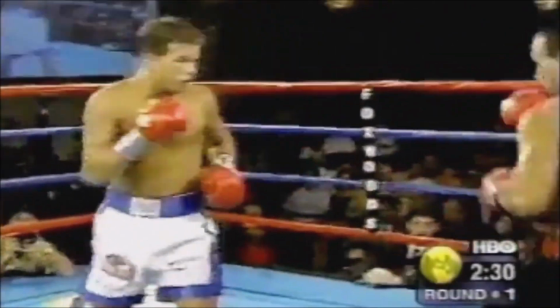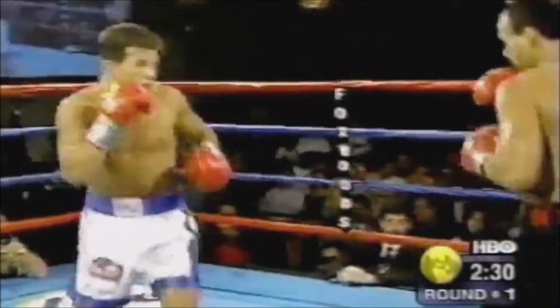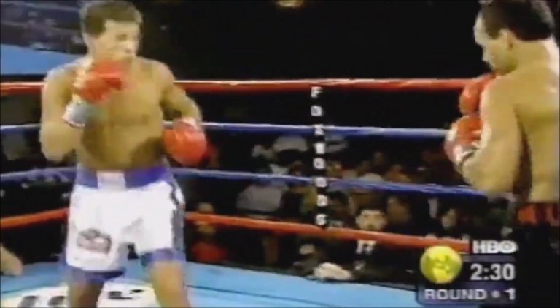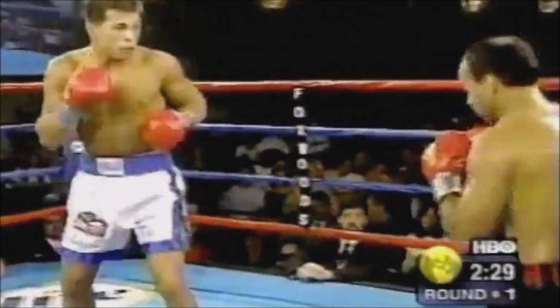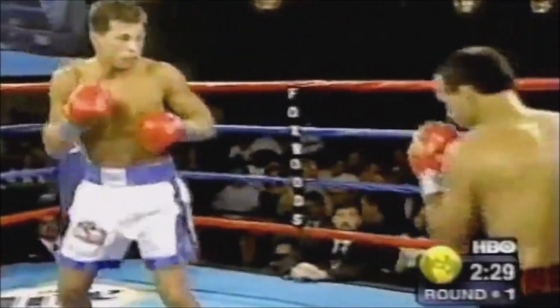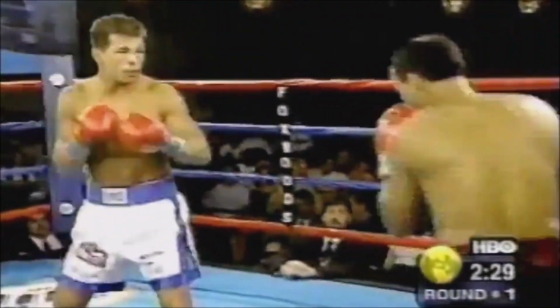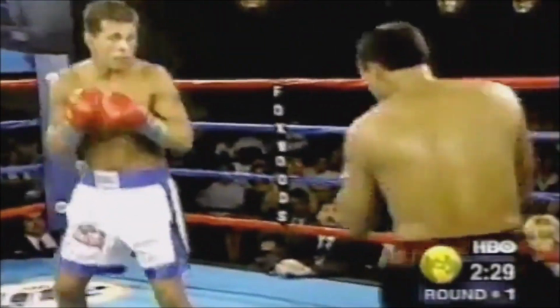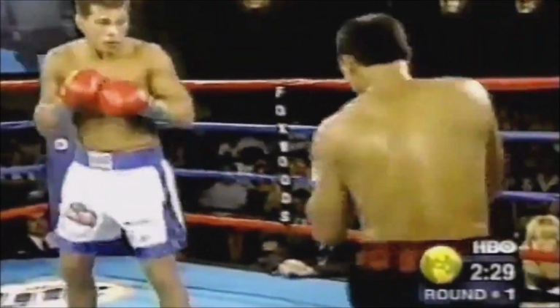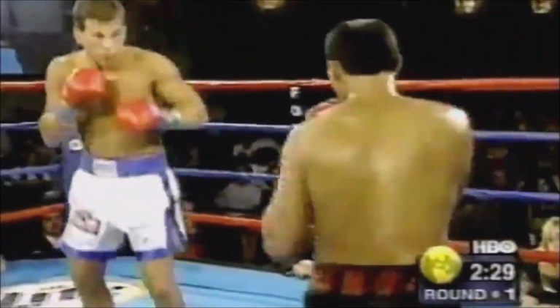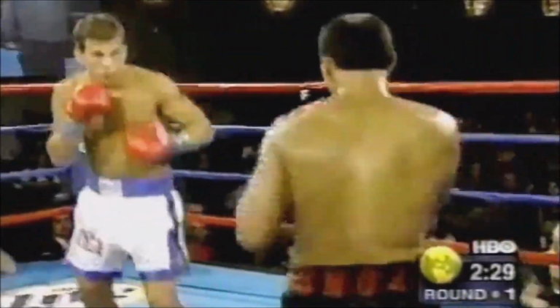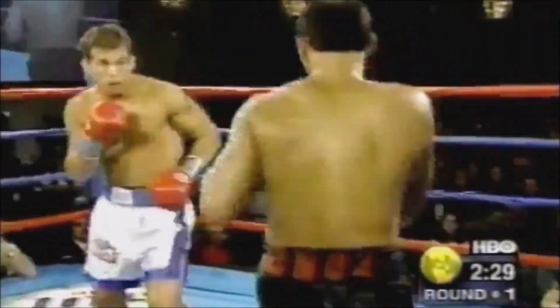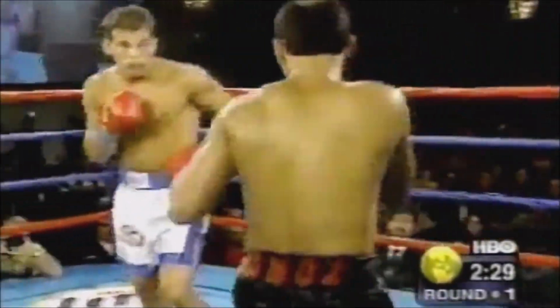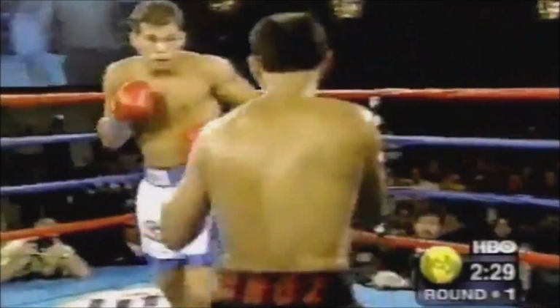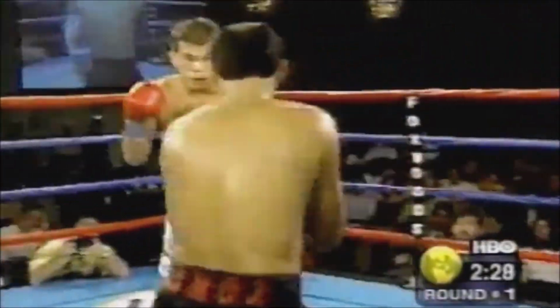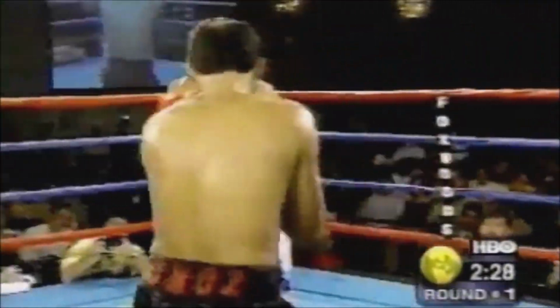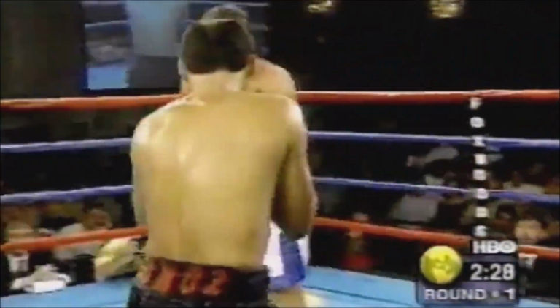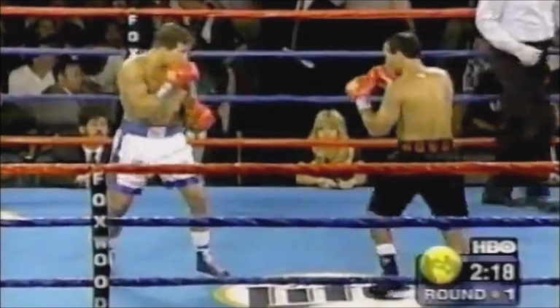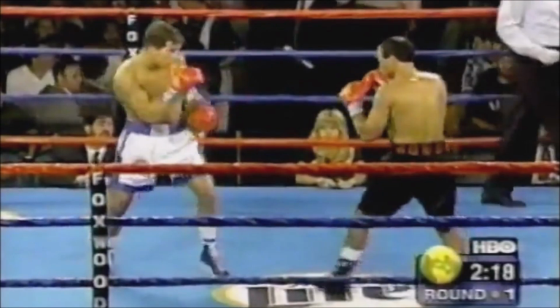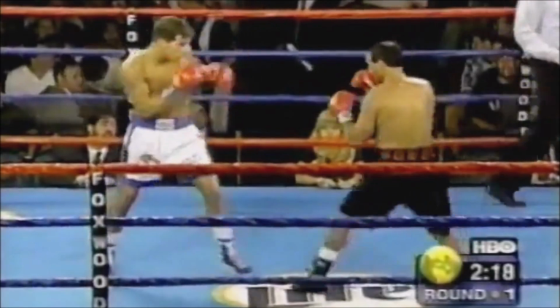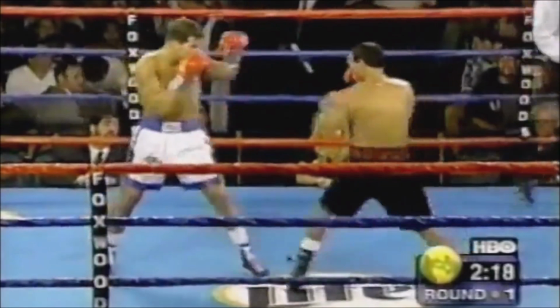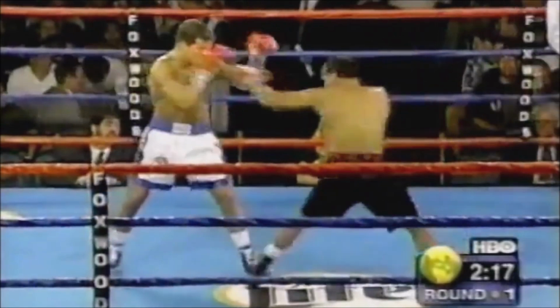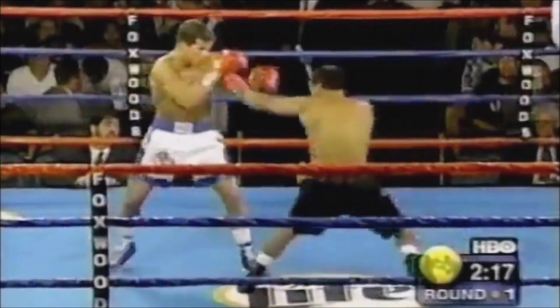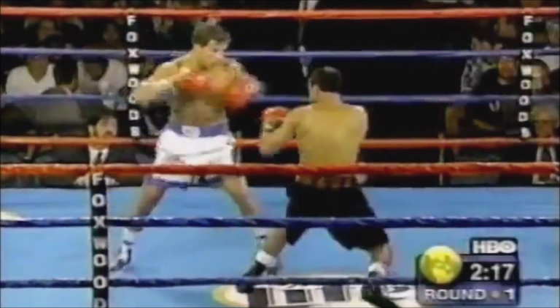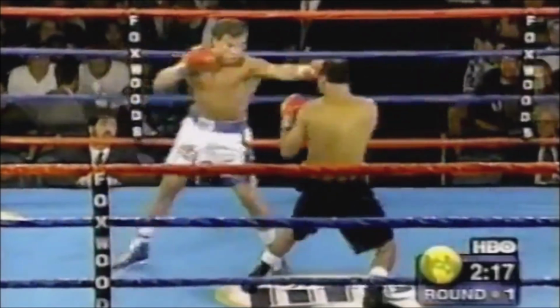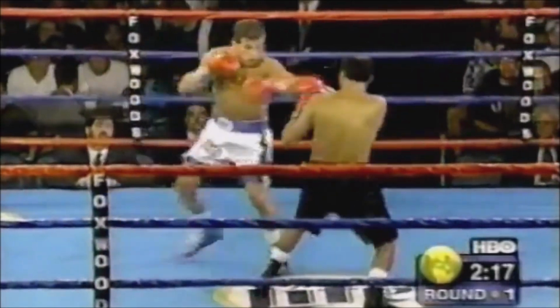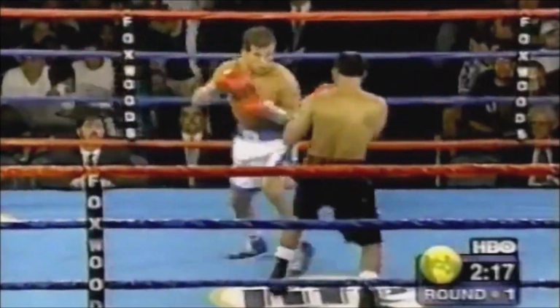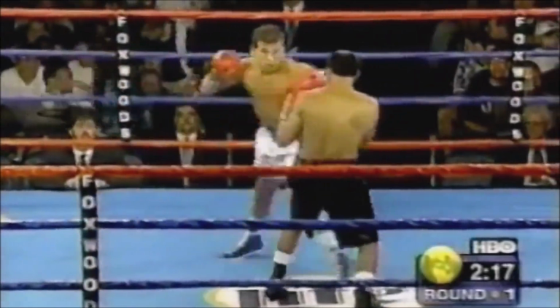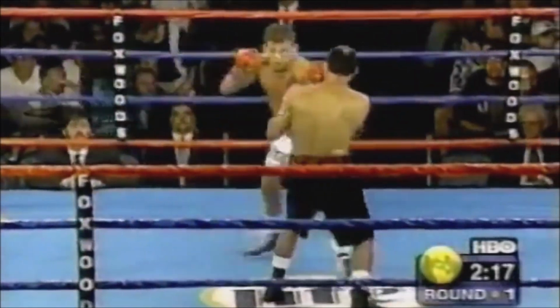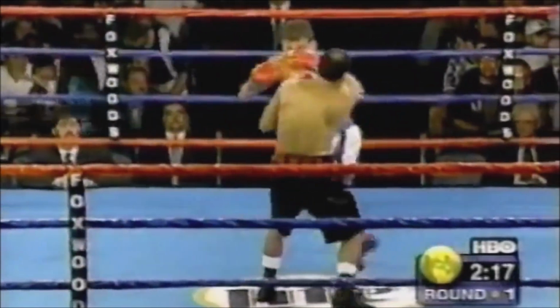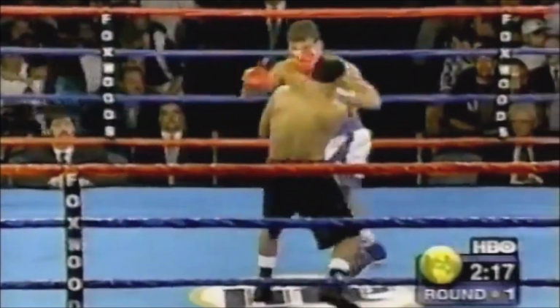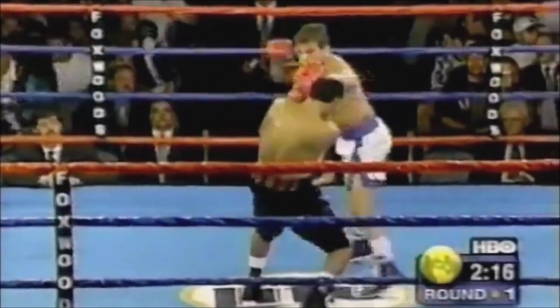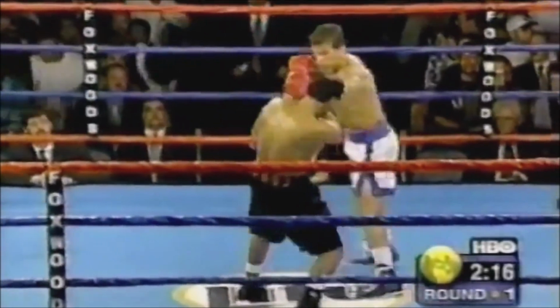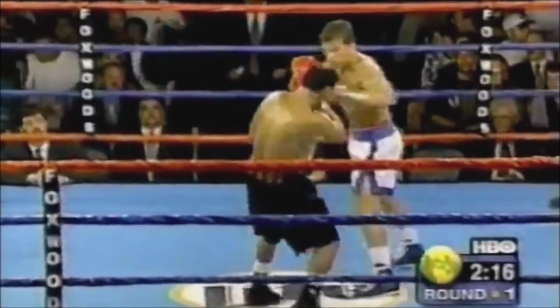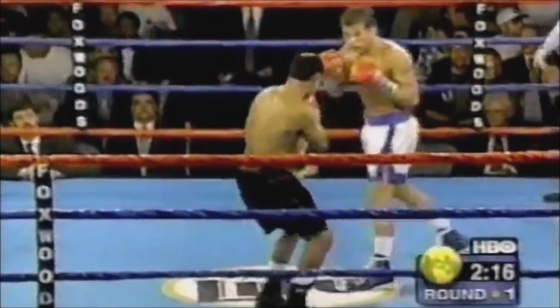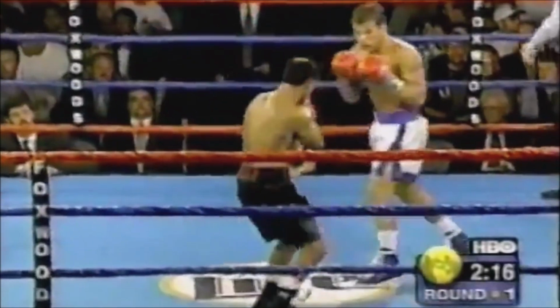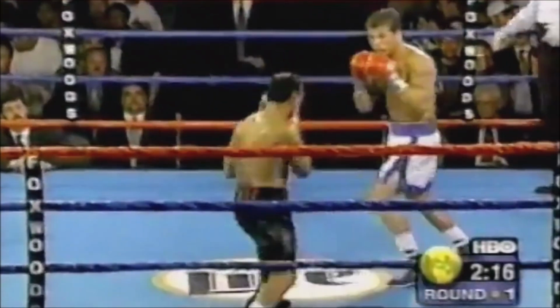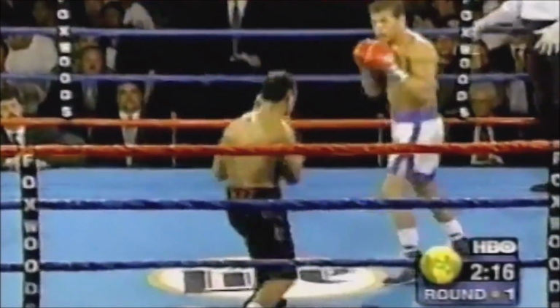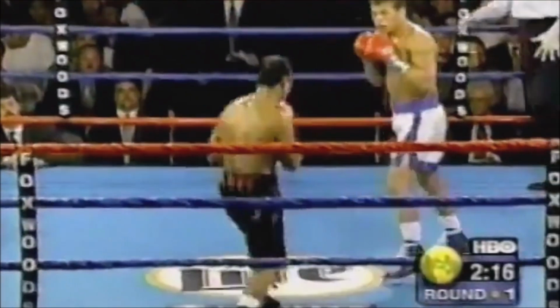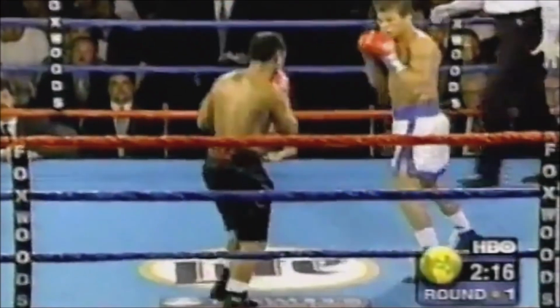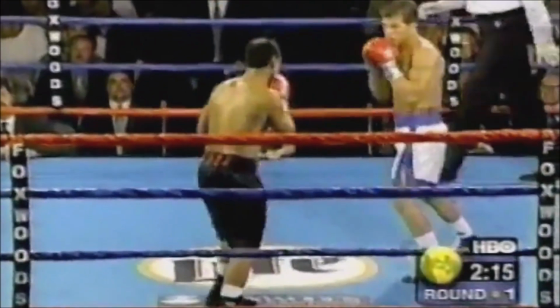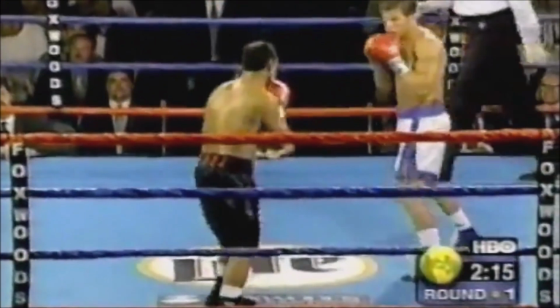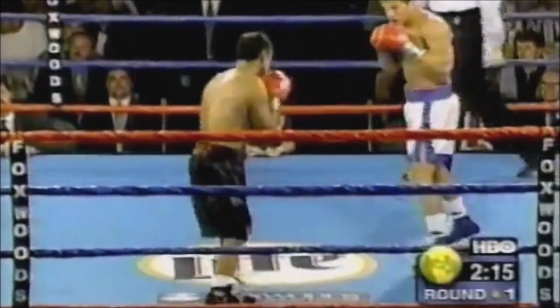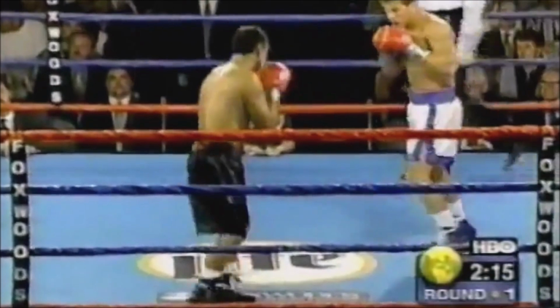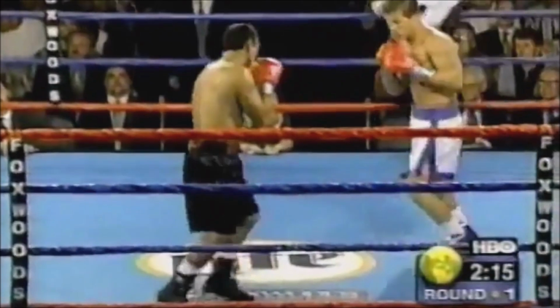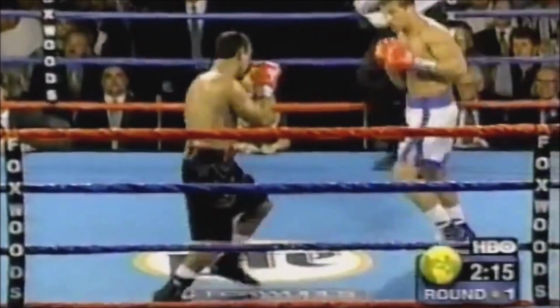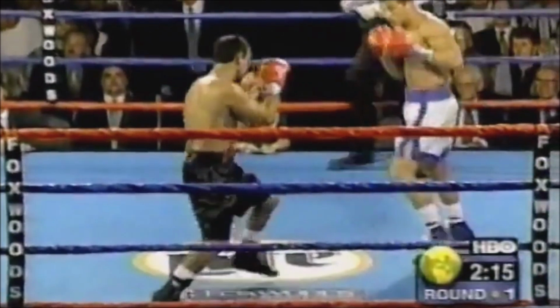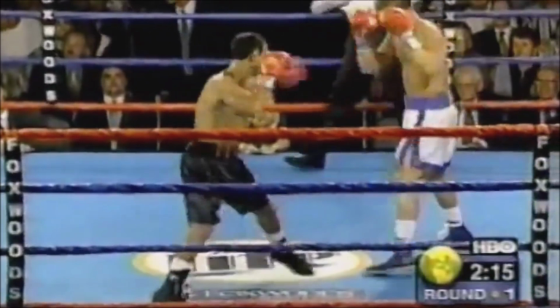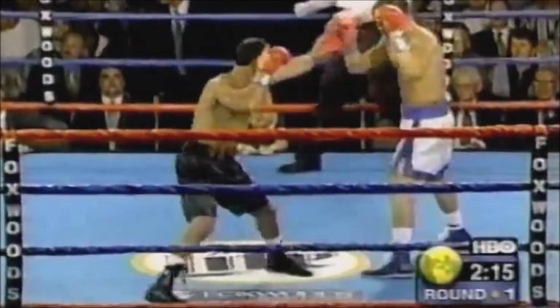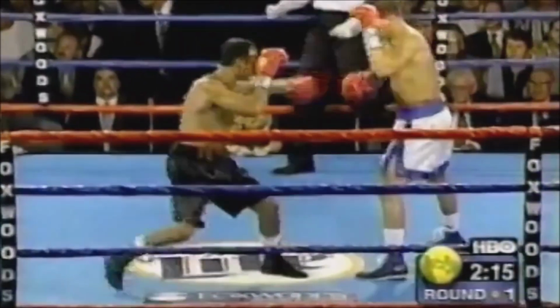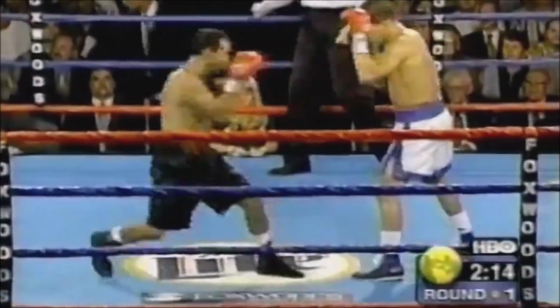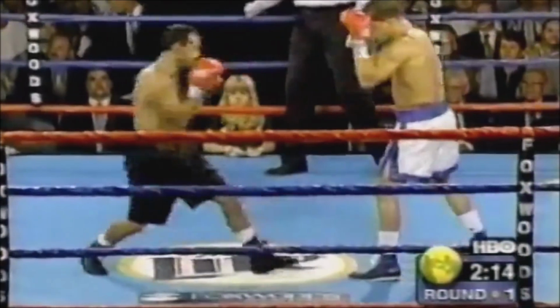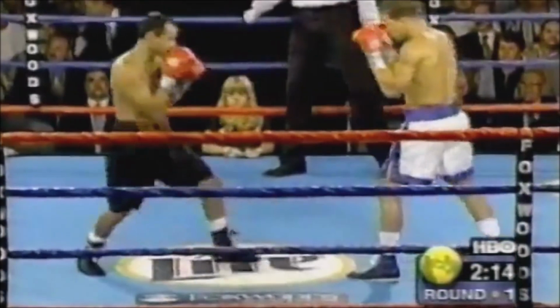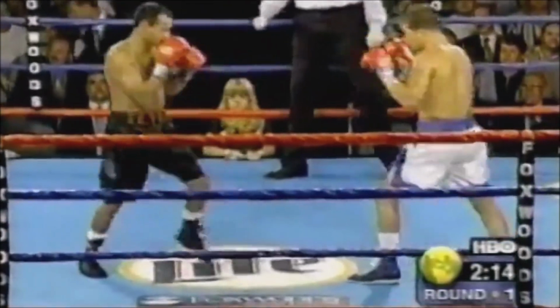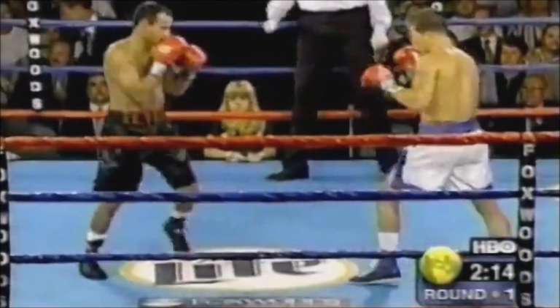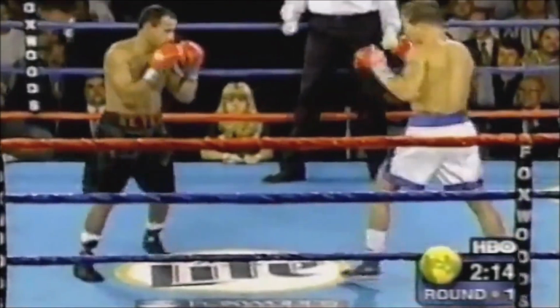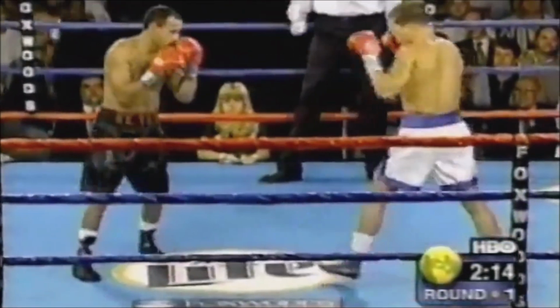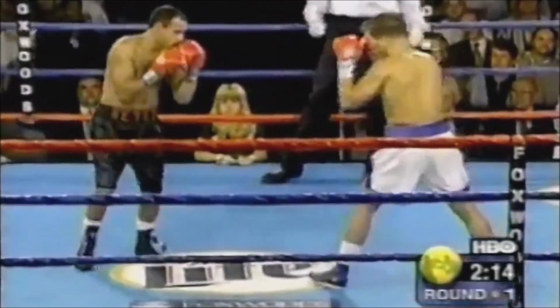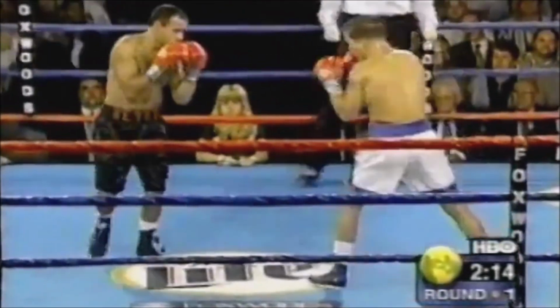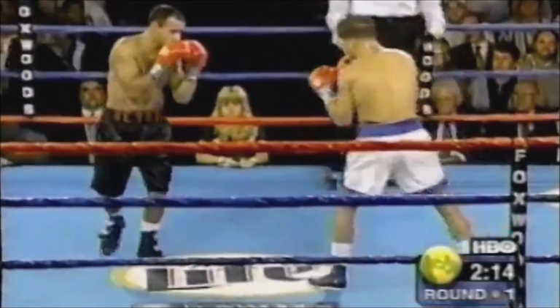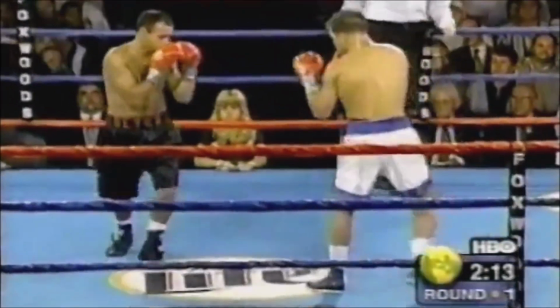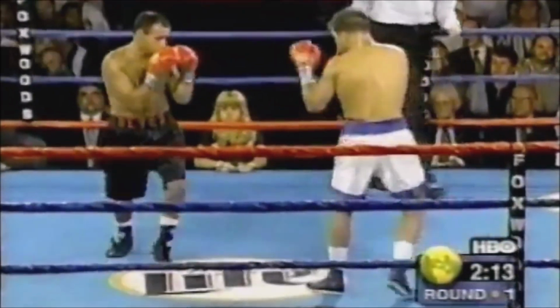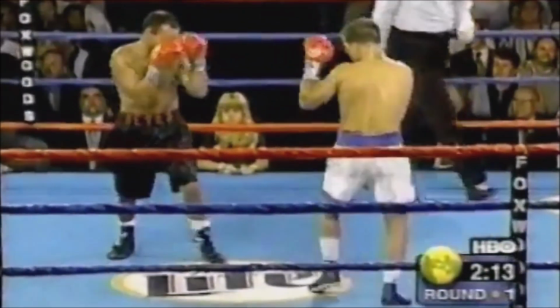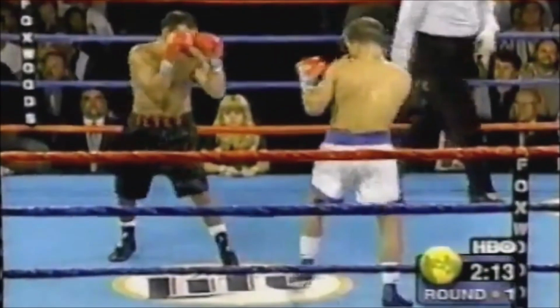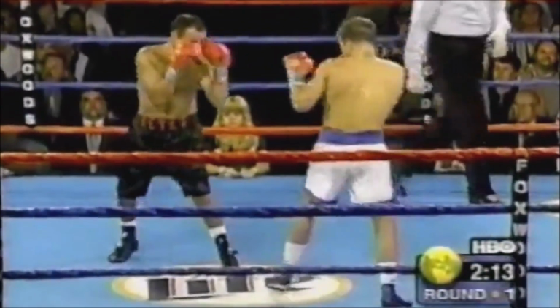Here's some body punching. He'll come forward and lead with his head. If he butts Arturo, Arturo's definitely going to cut.